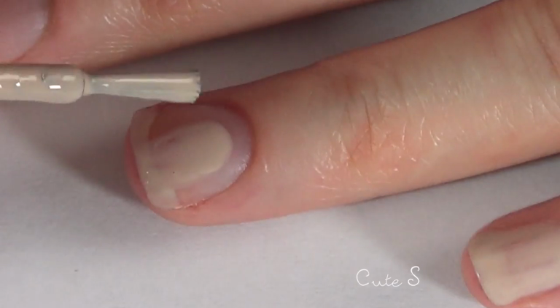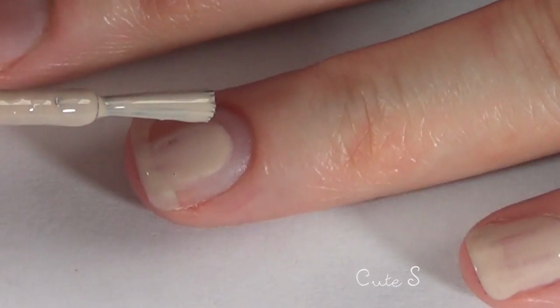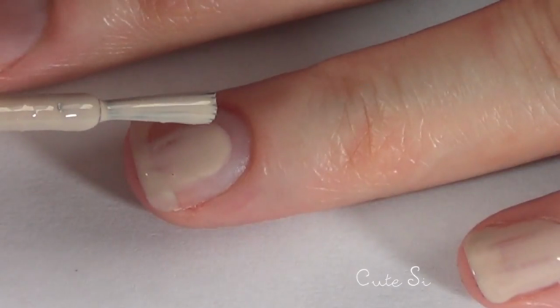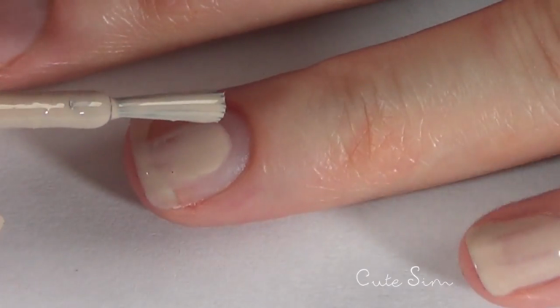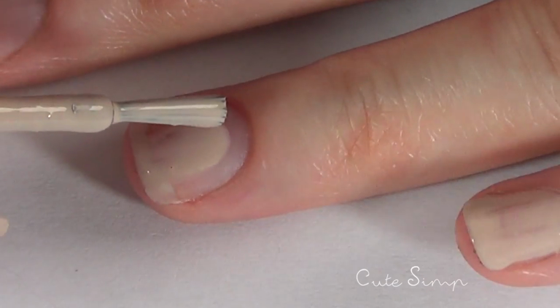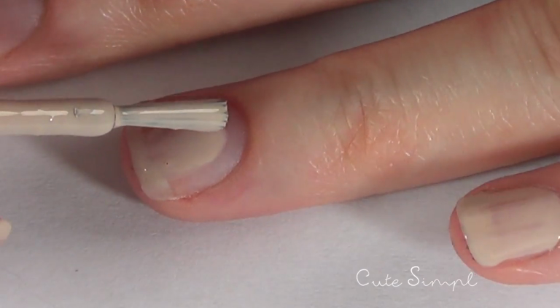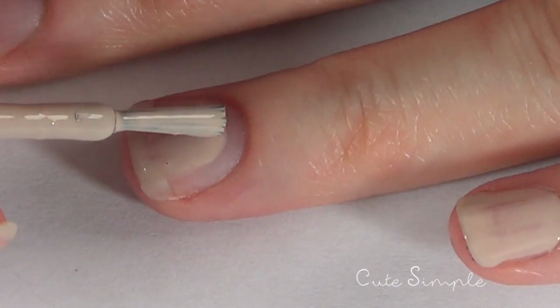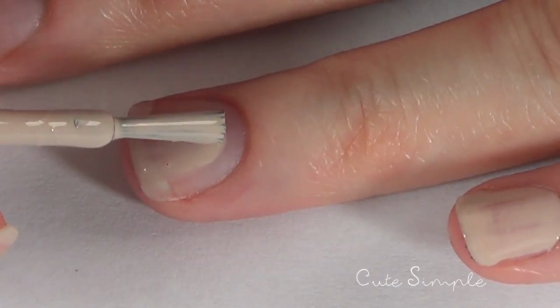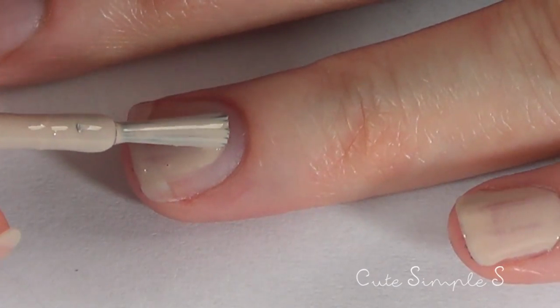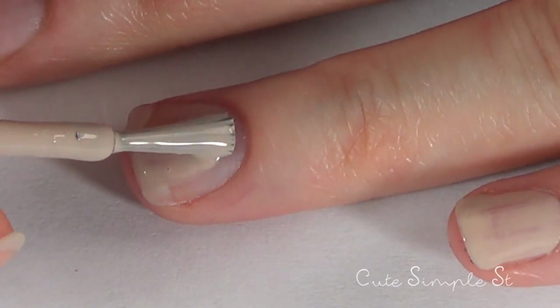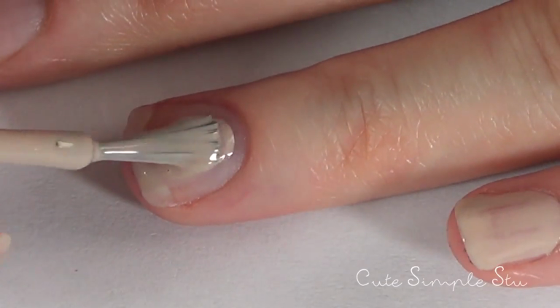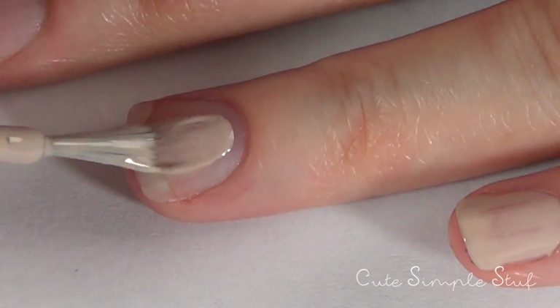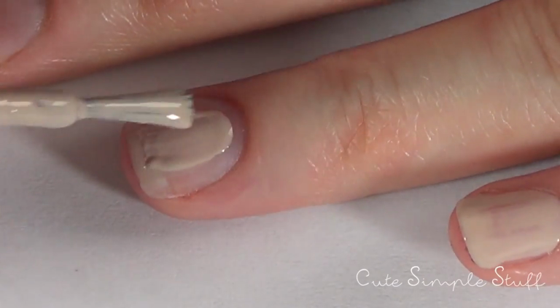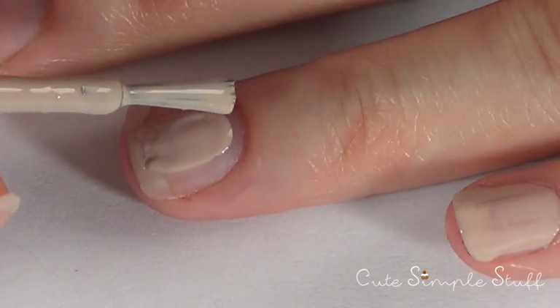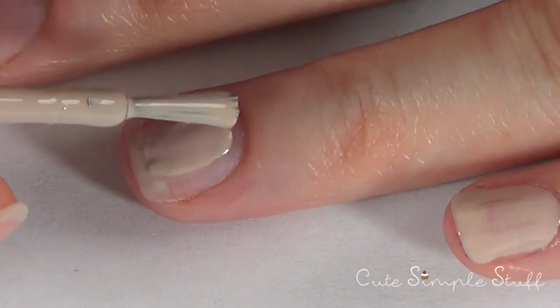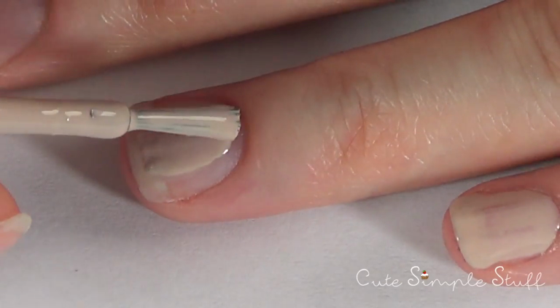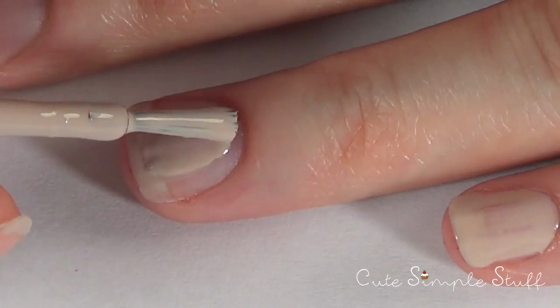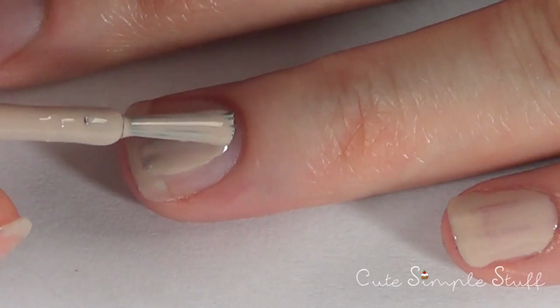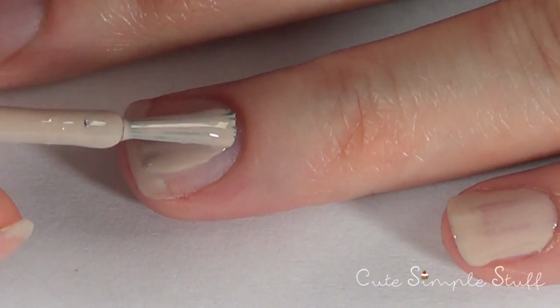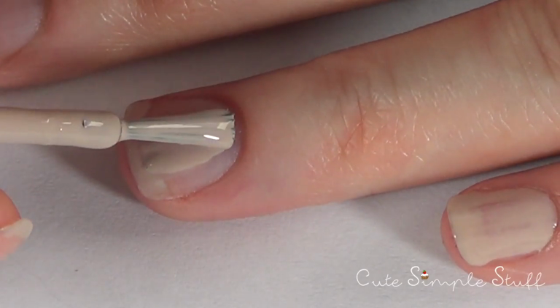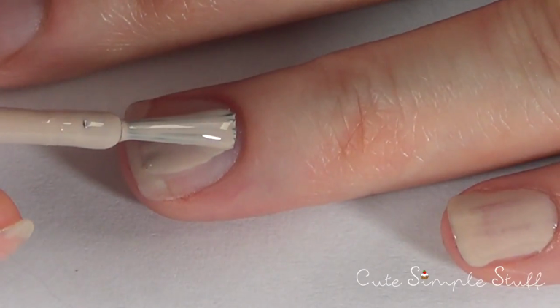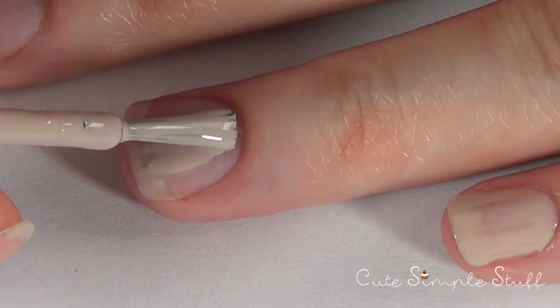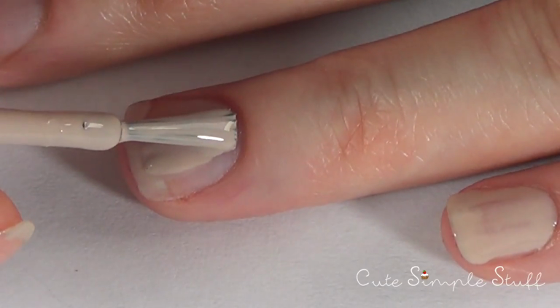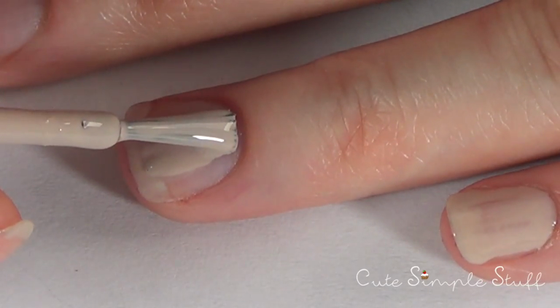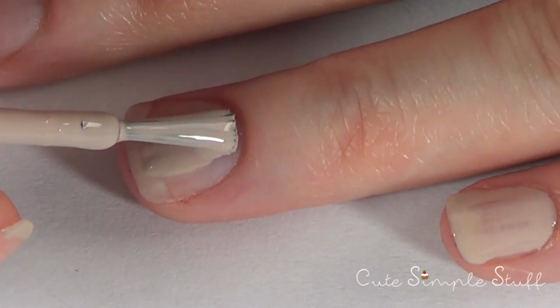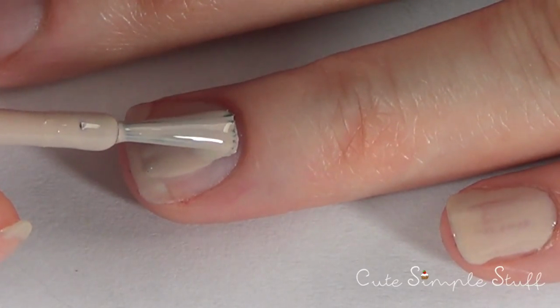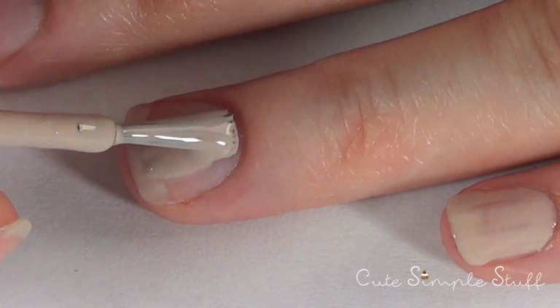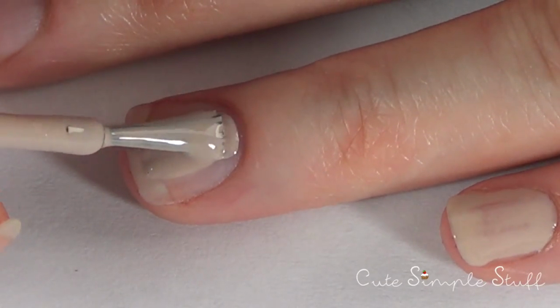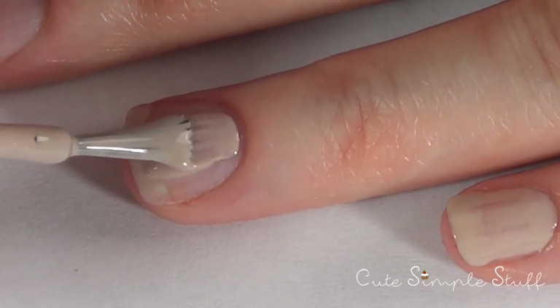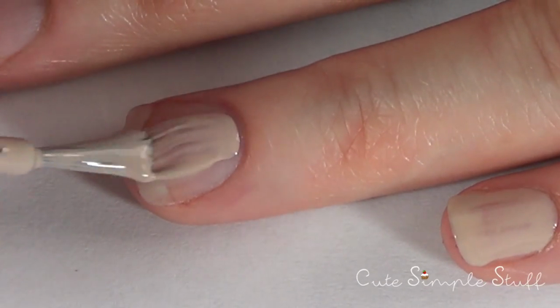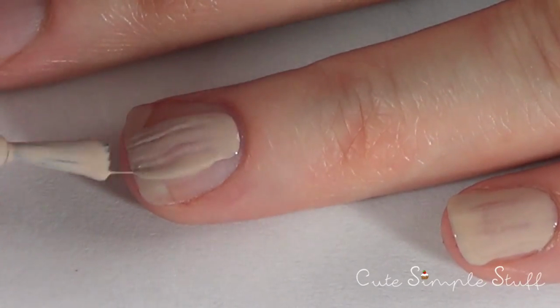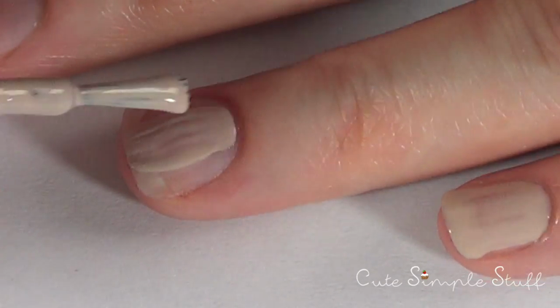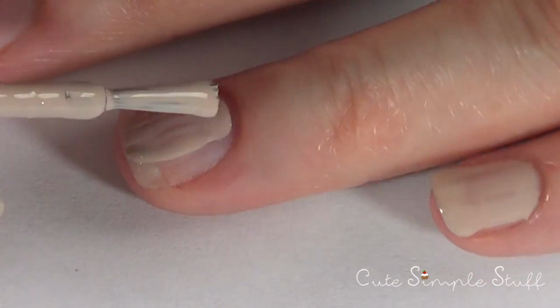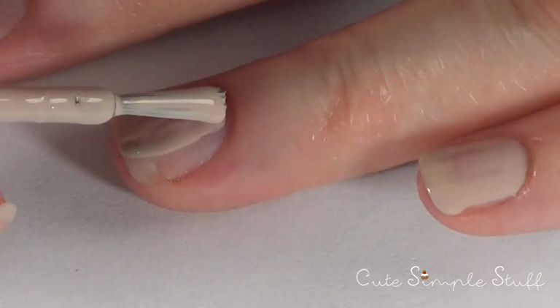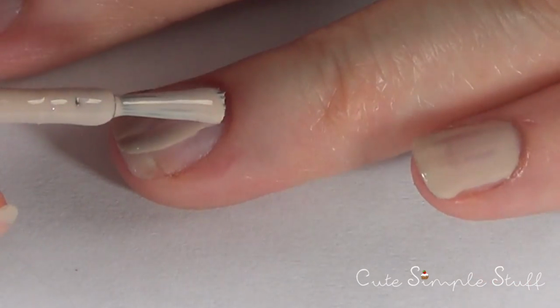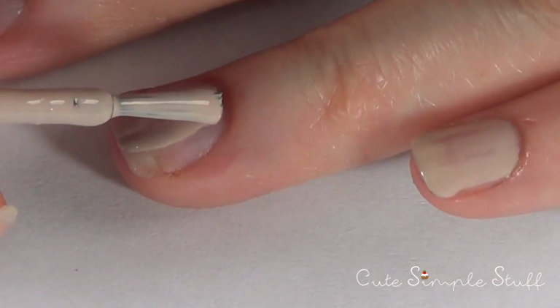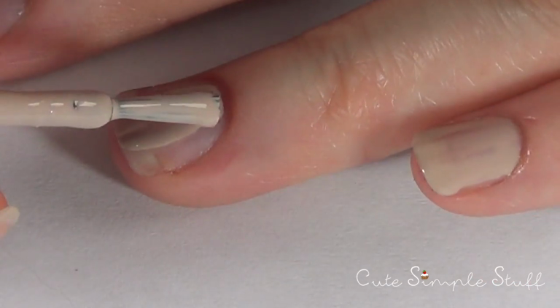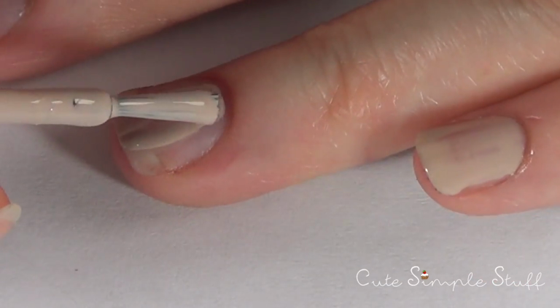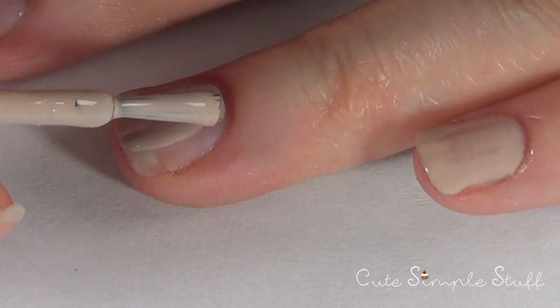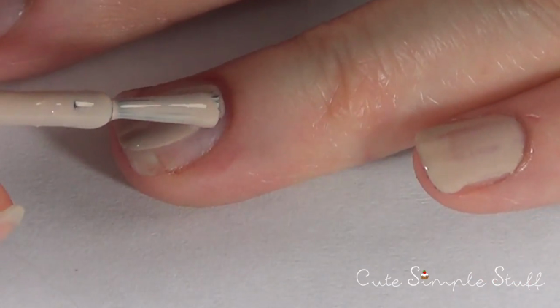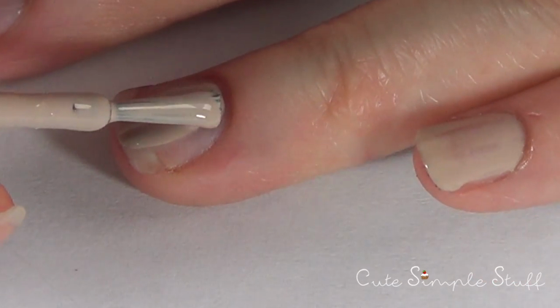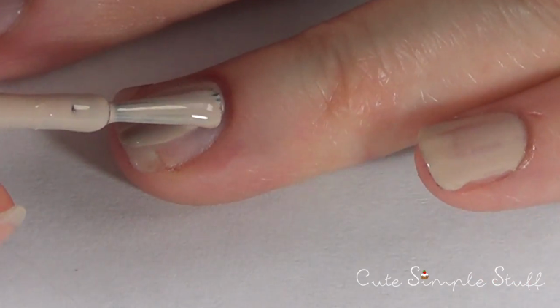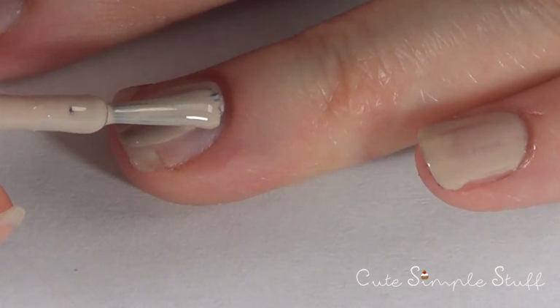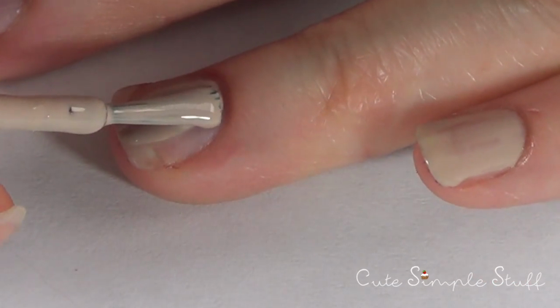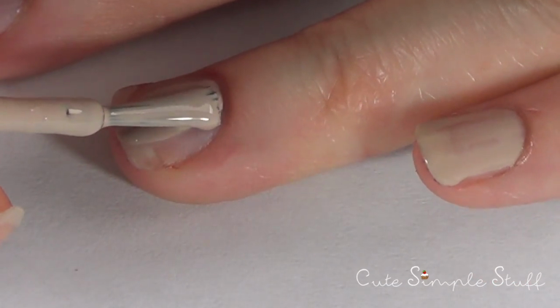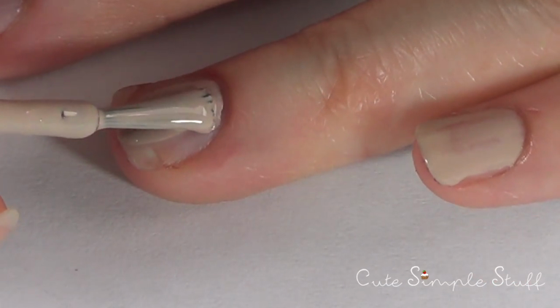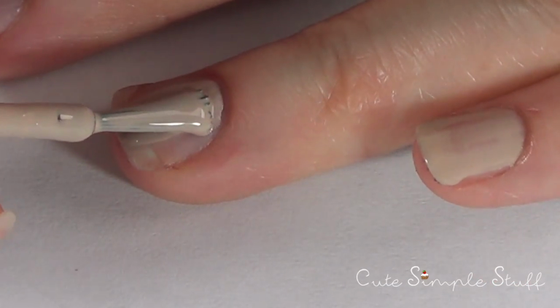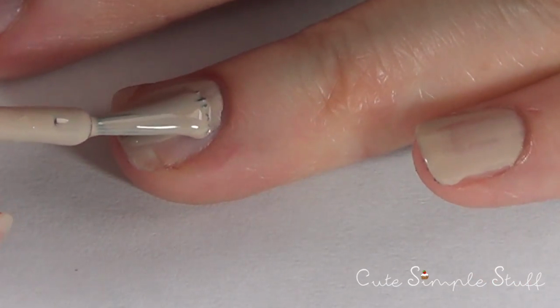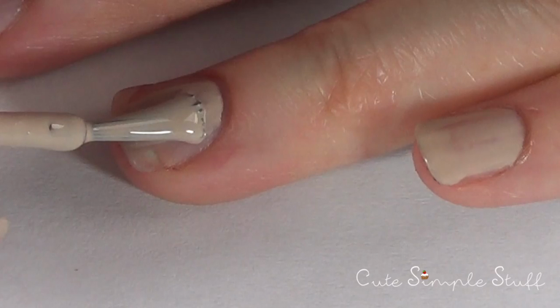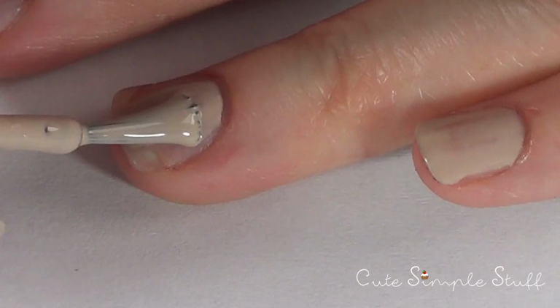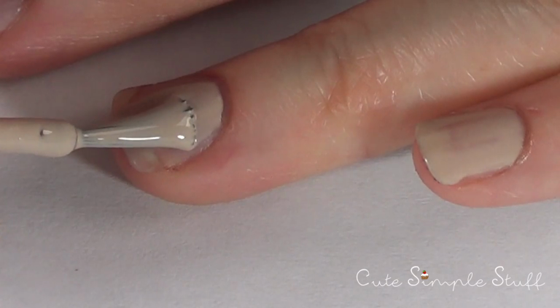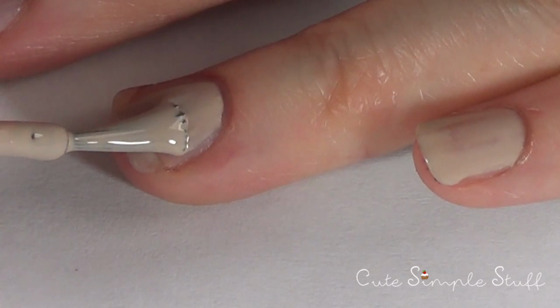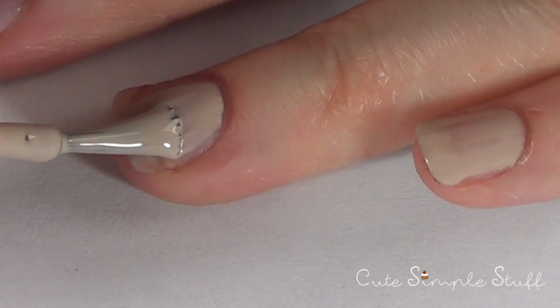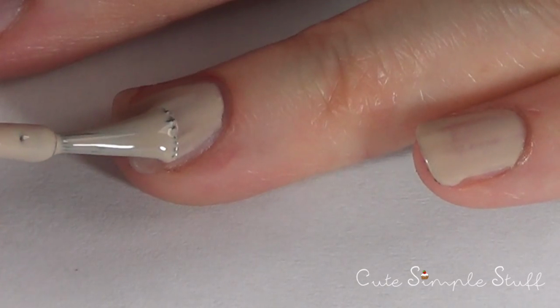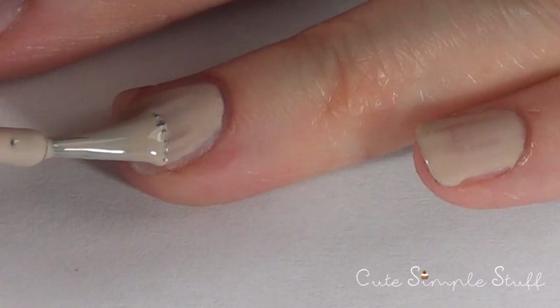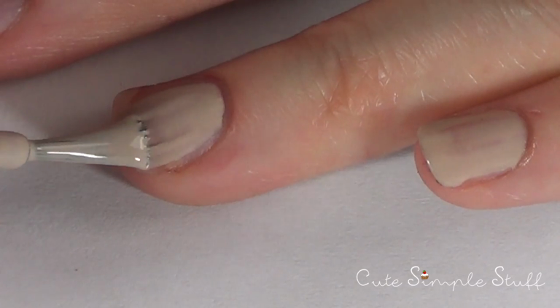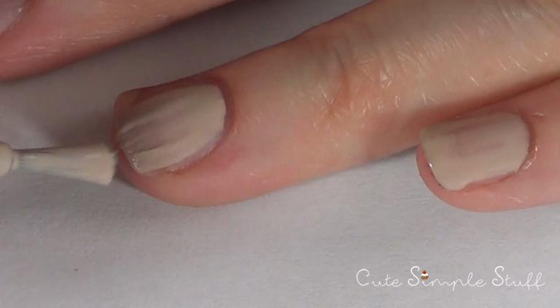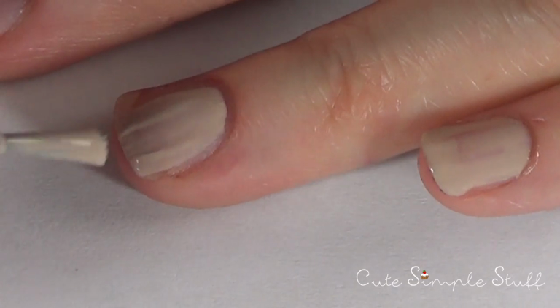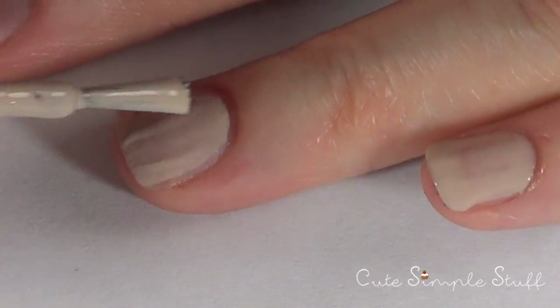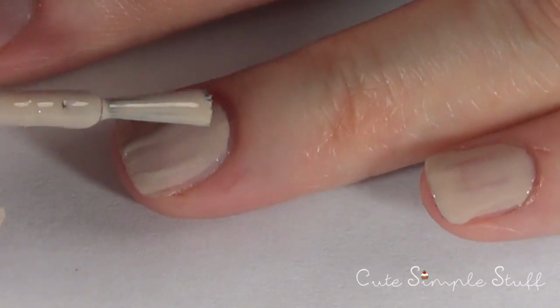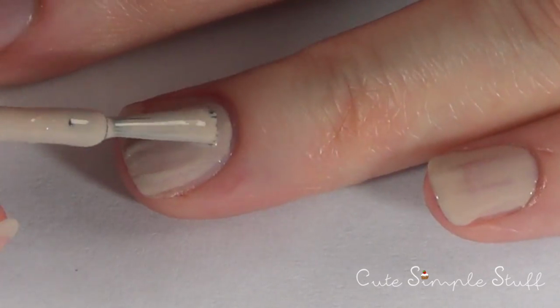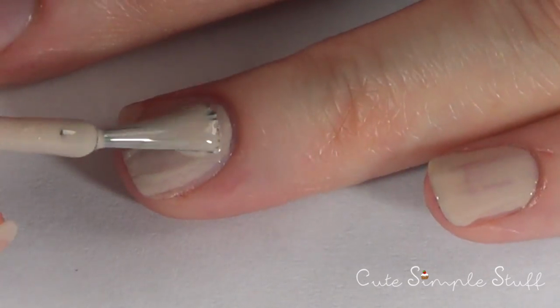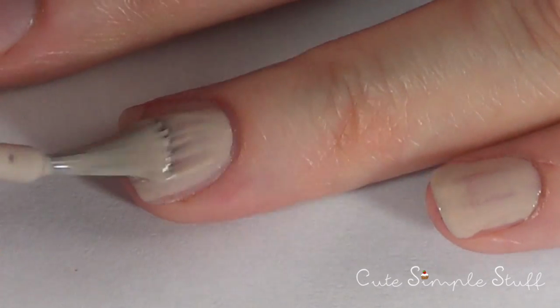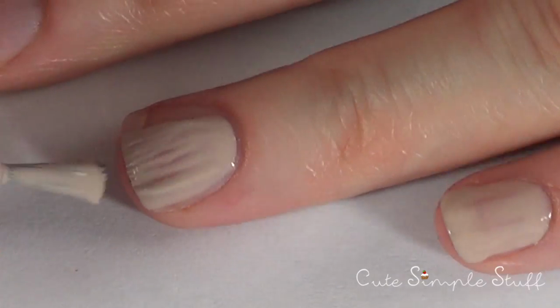Hey guys, it's Rene. Welcome to this nail art for Valentine's. We're going to be making a really cute and easy design.